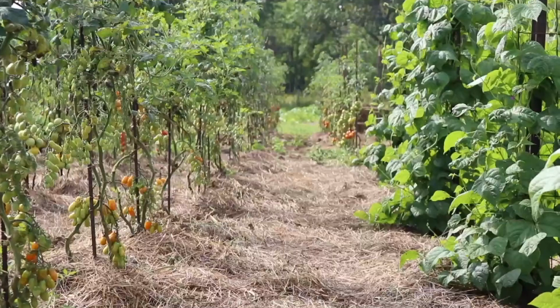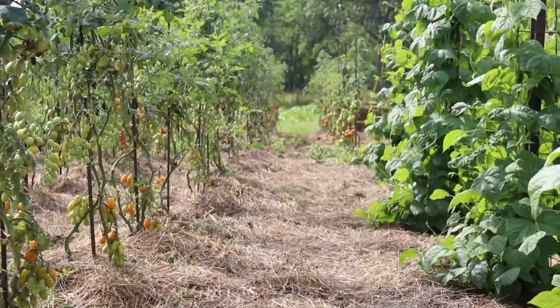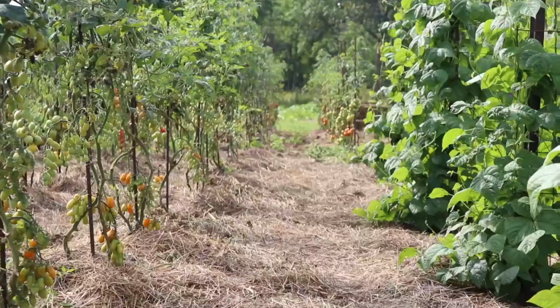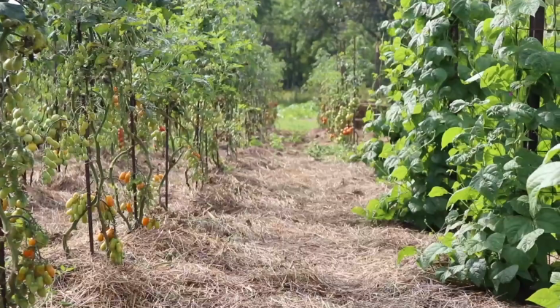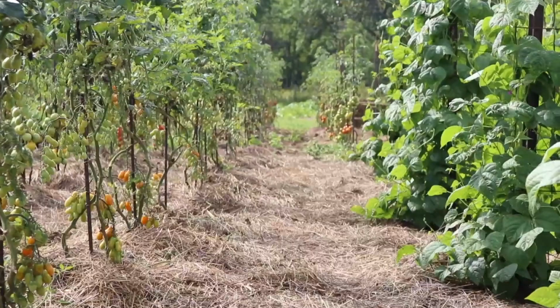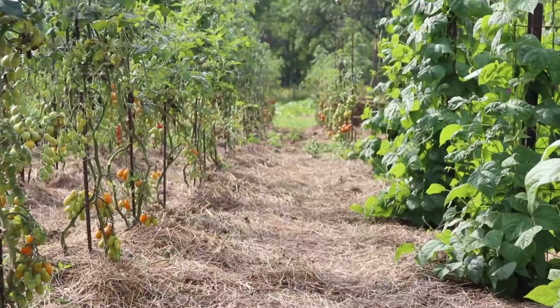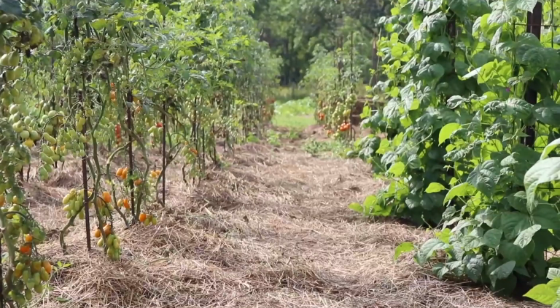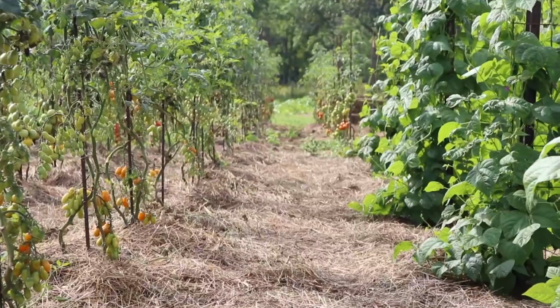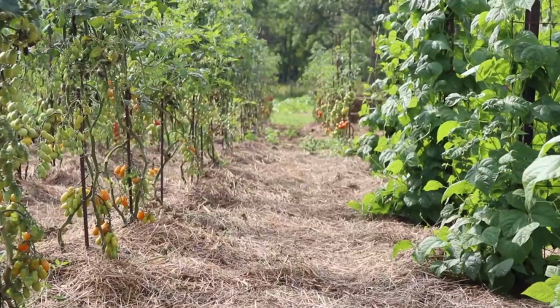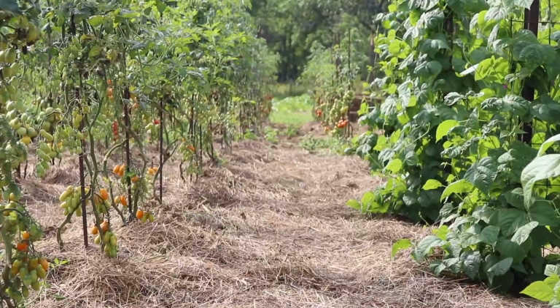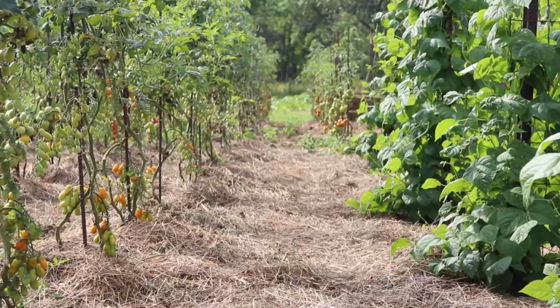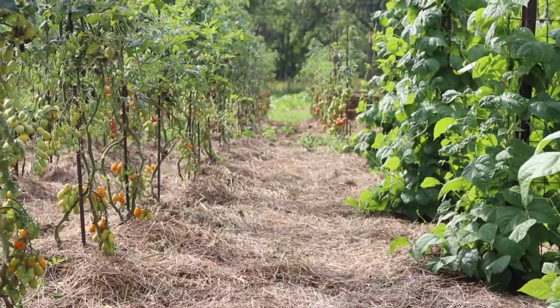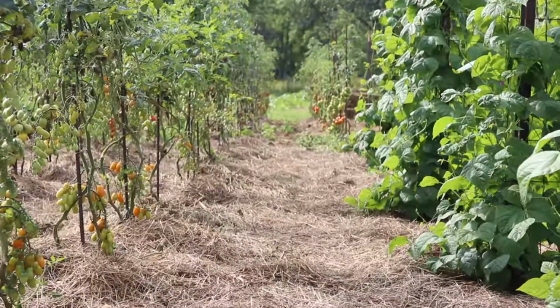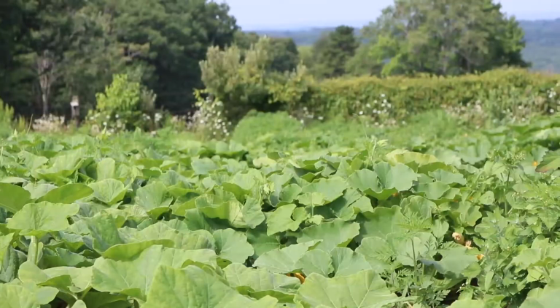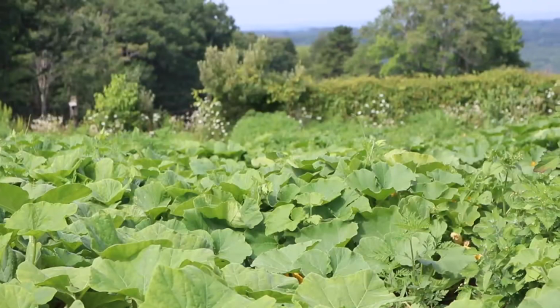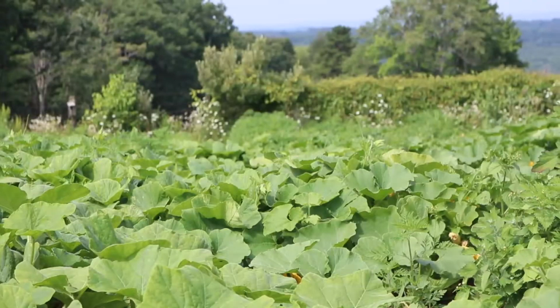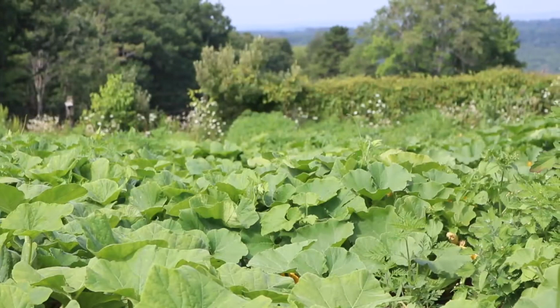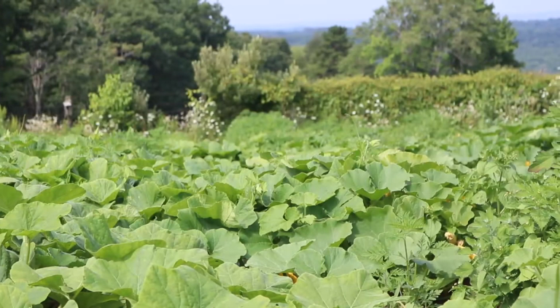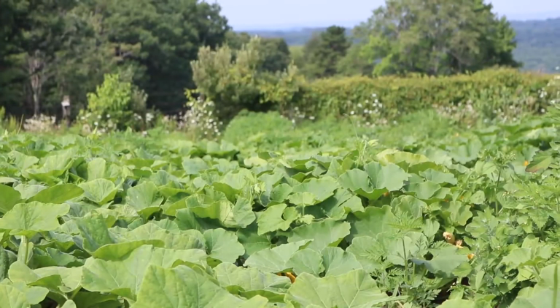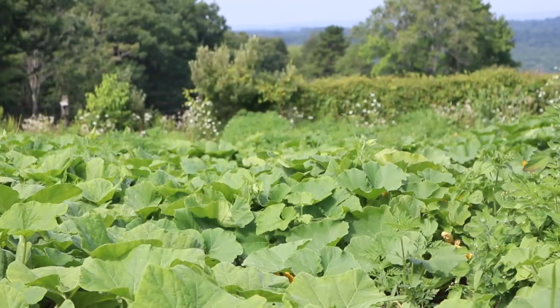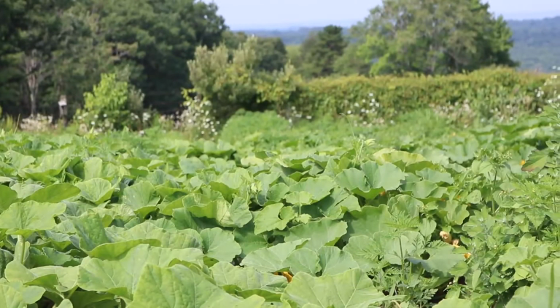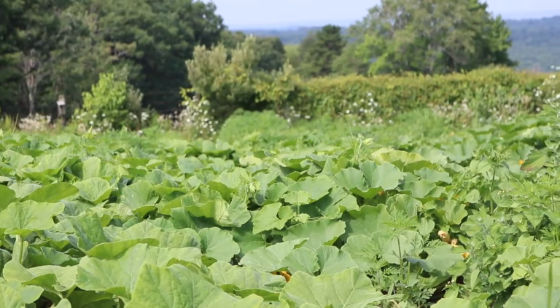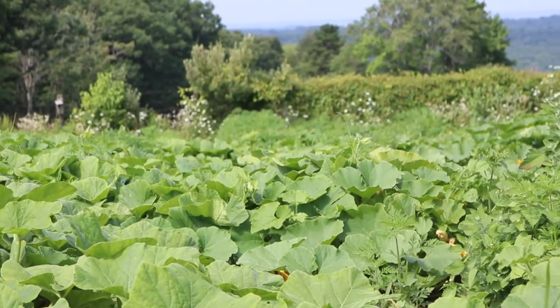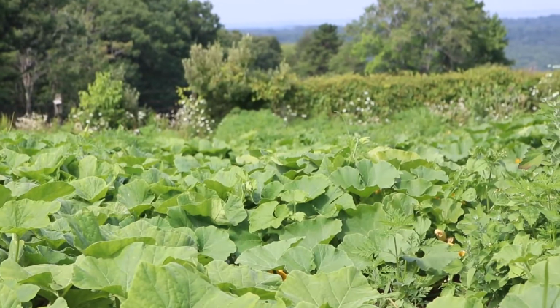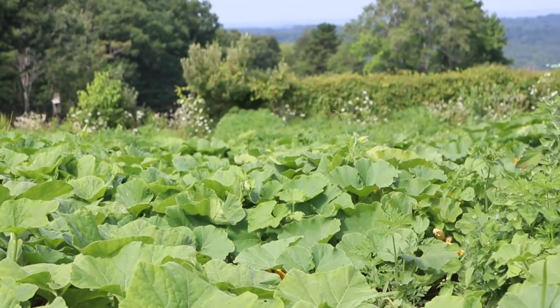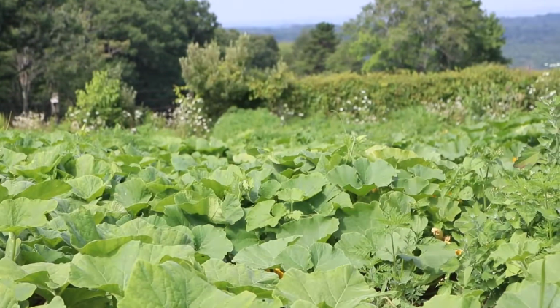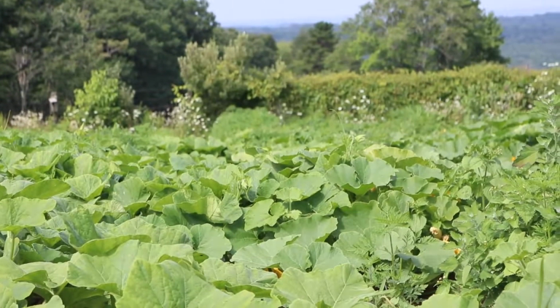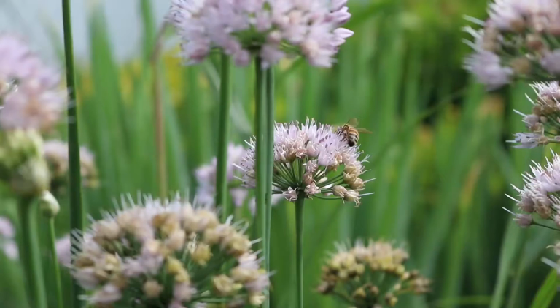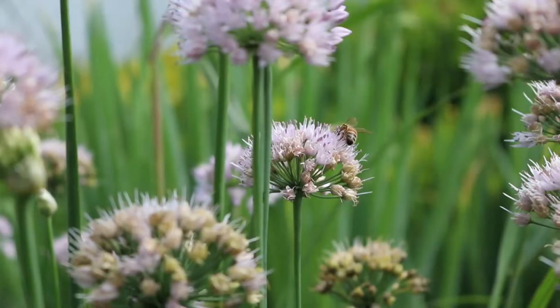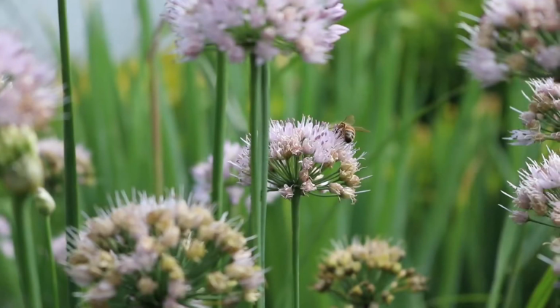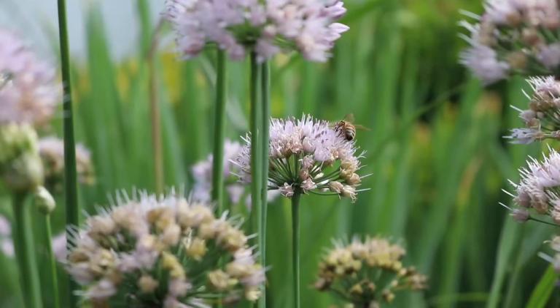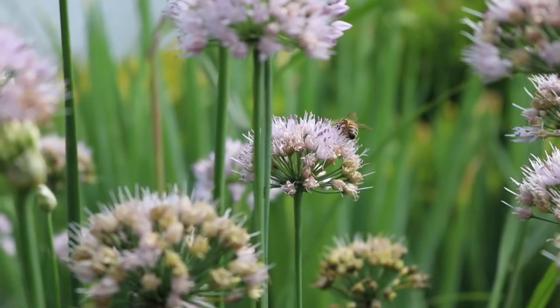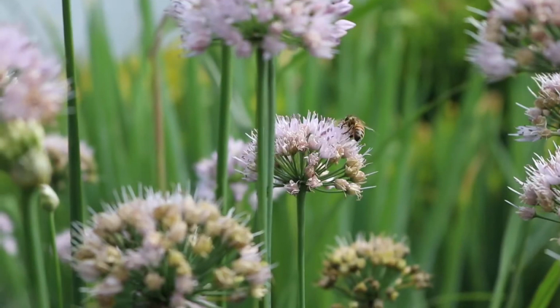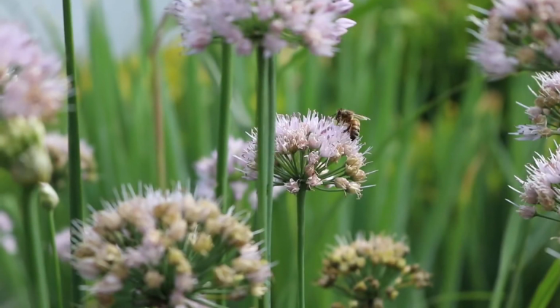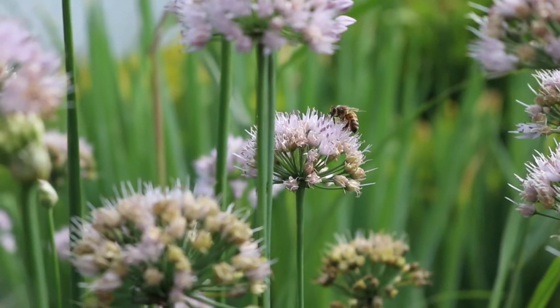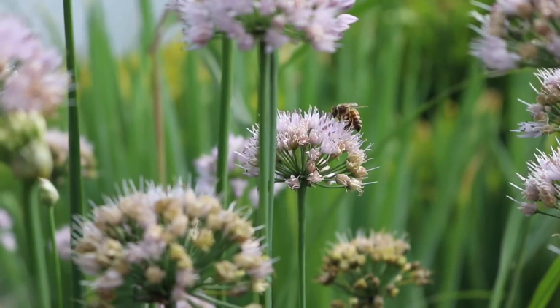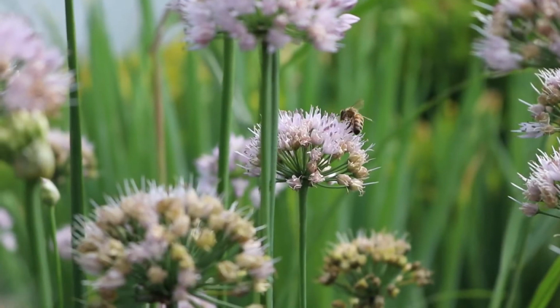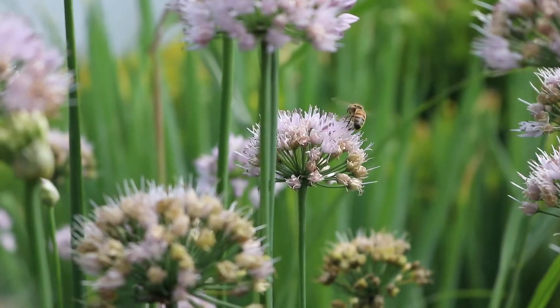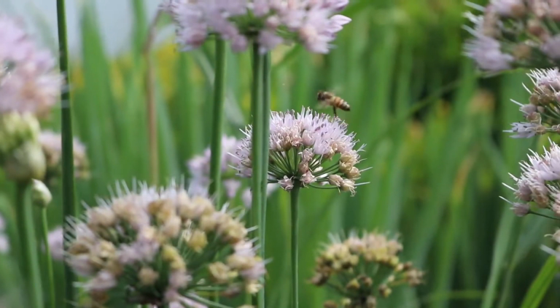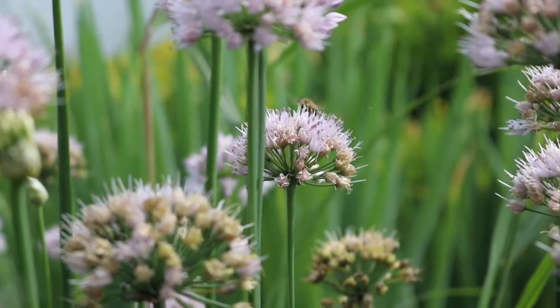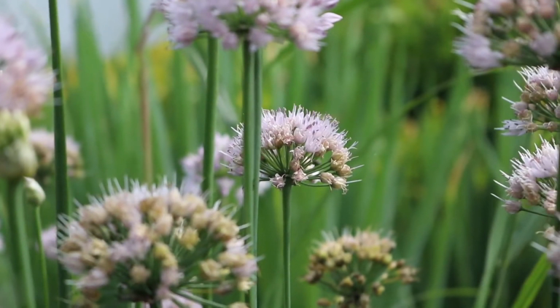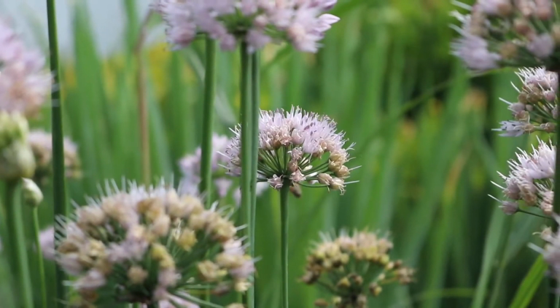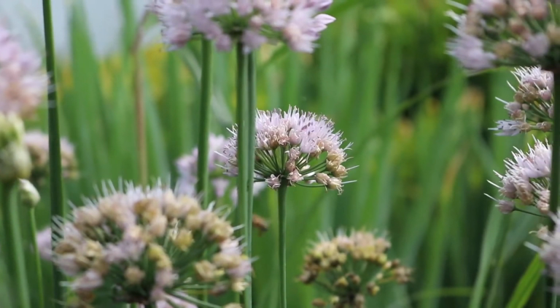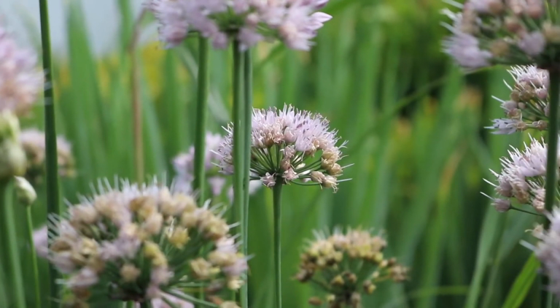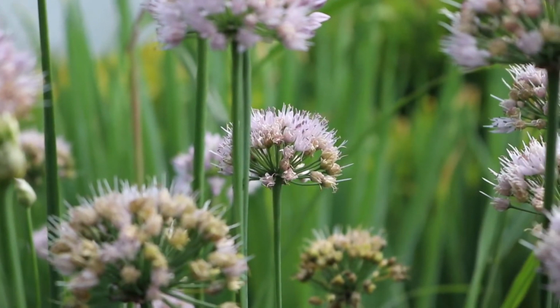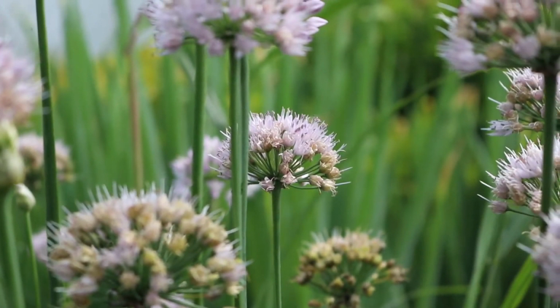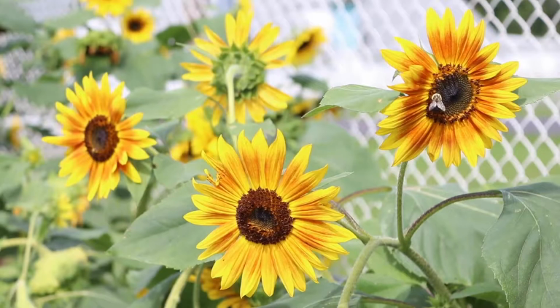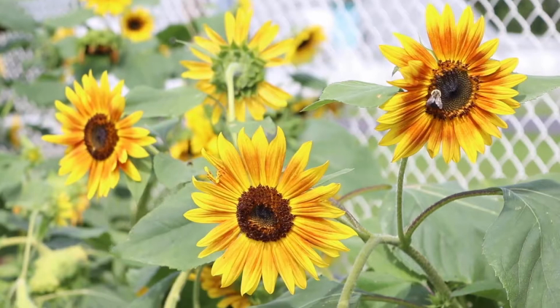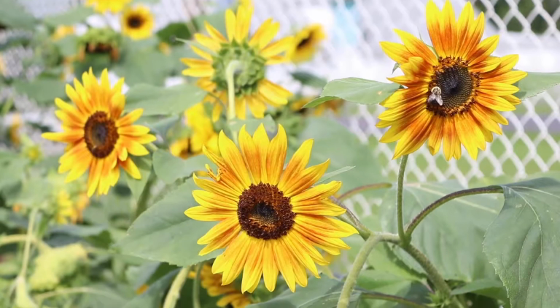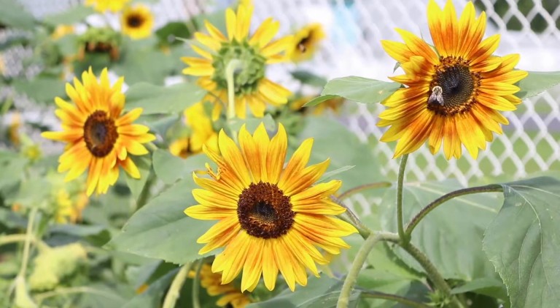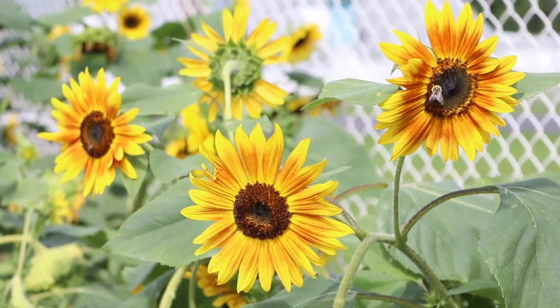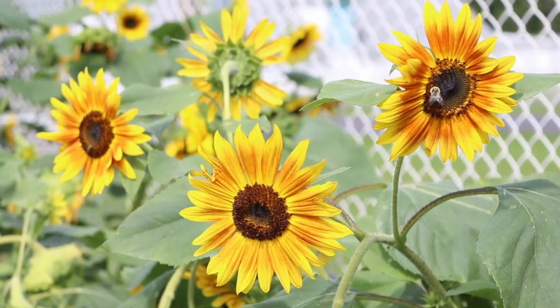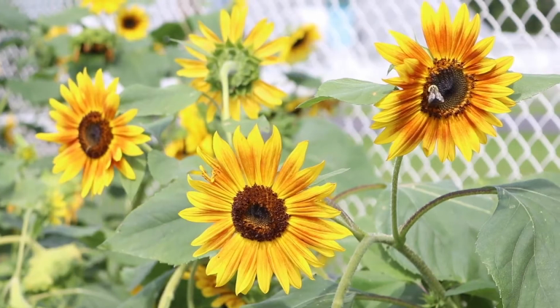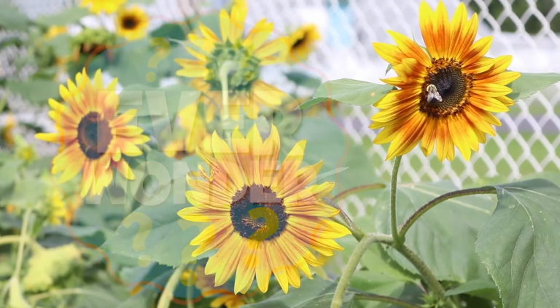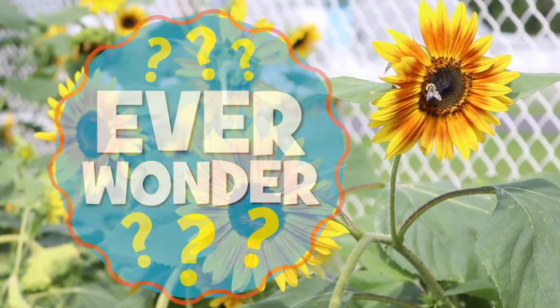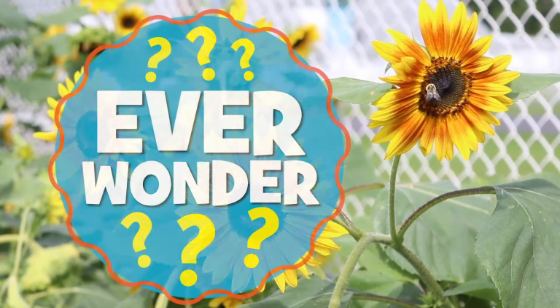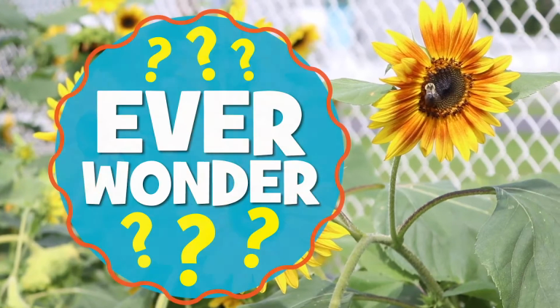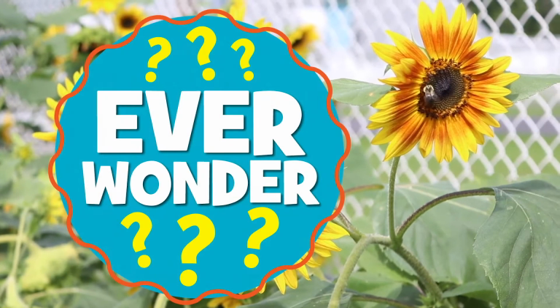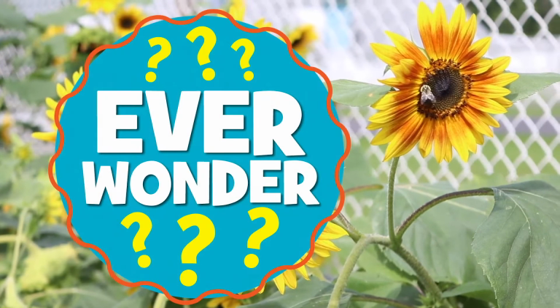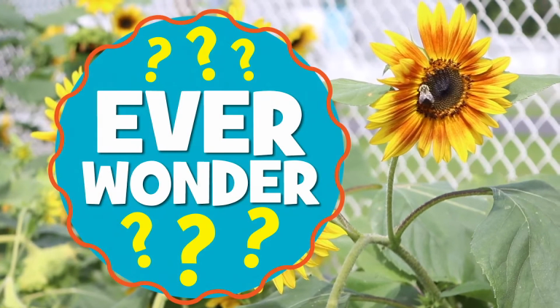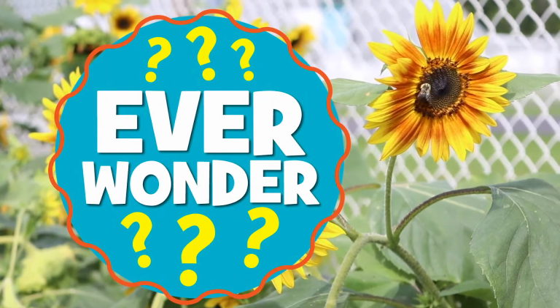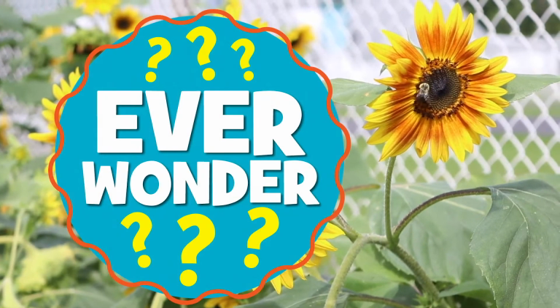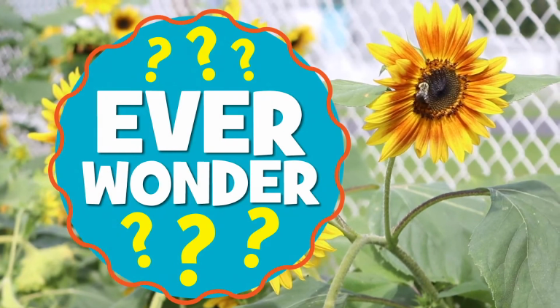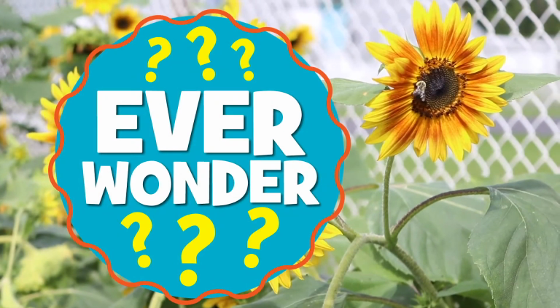Hey everyone, and welcome back to another episode of Ever Wonder. Today we're going to see how honey is made.